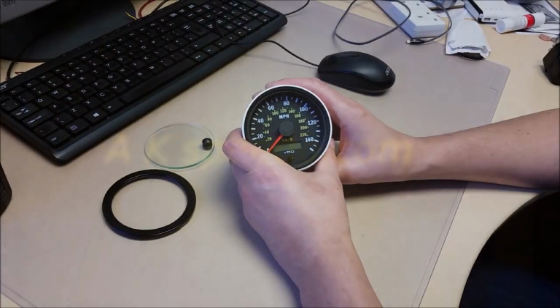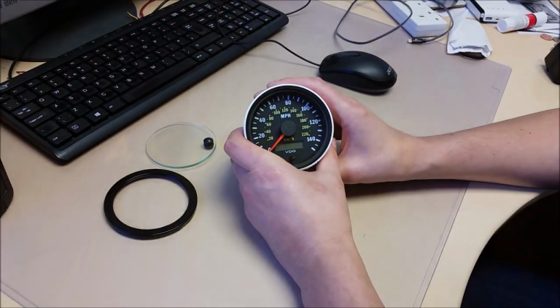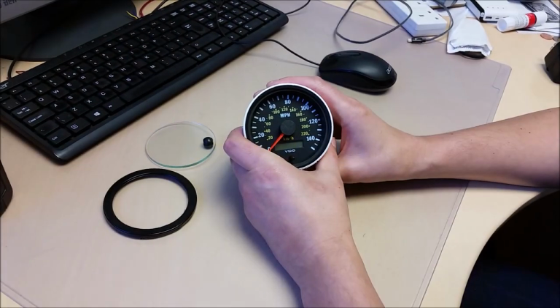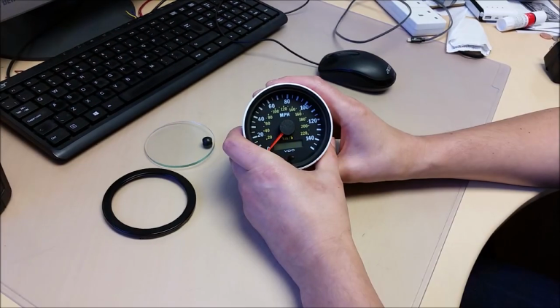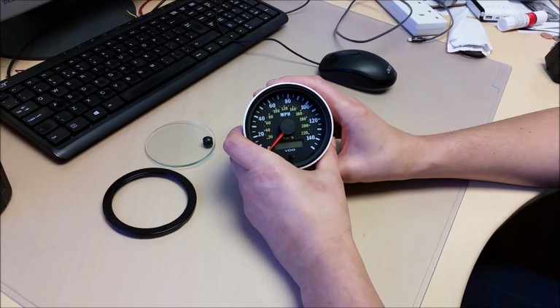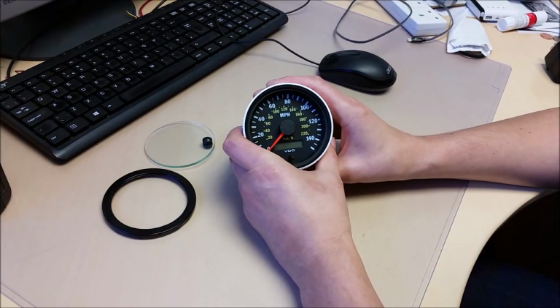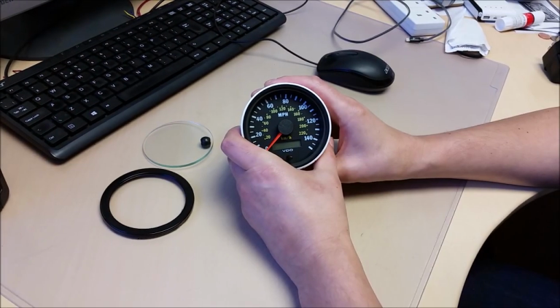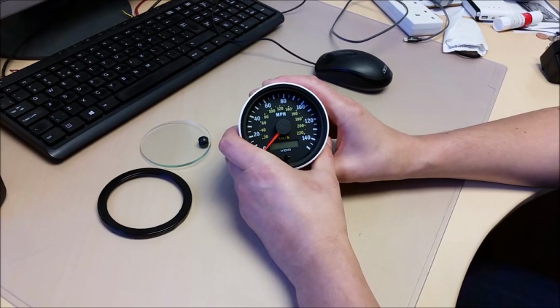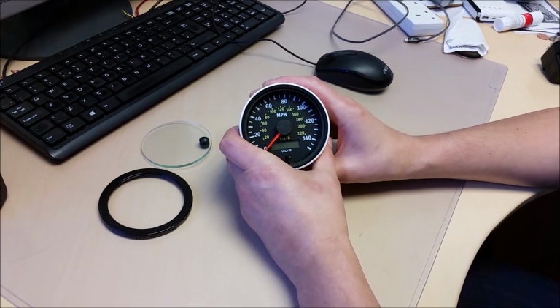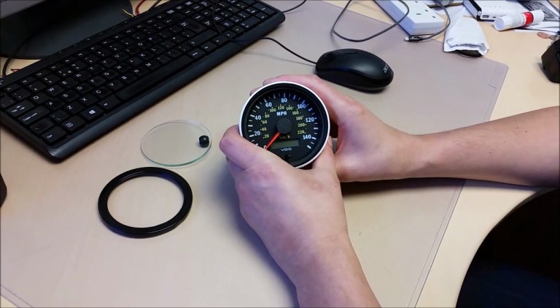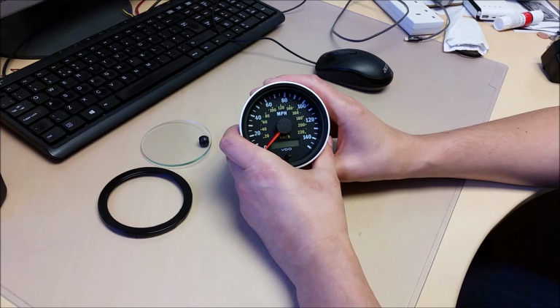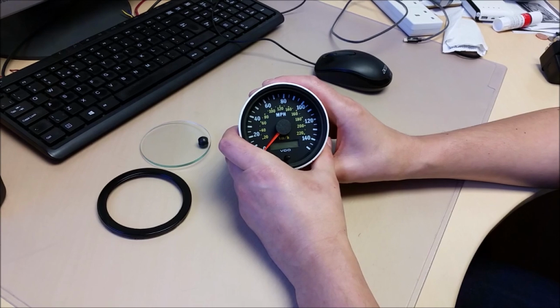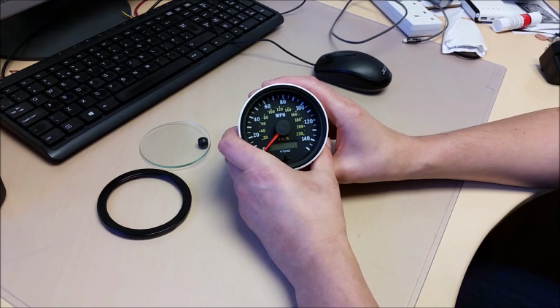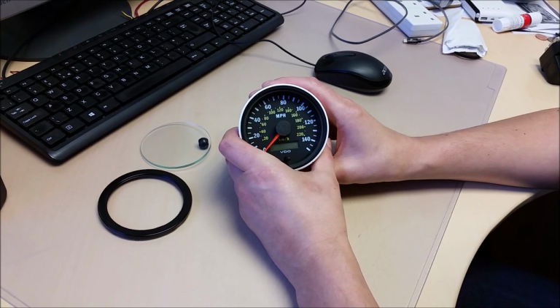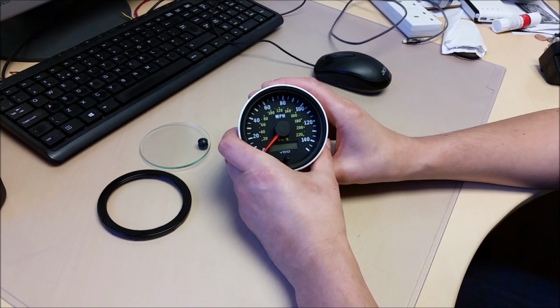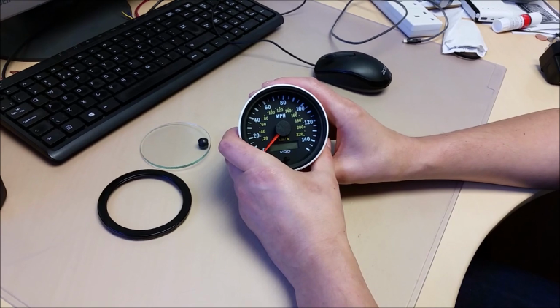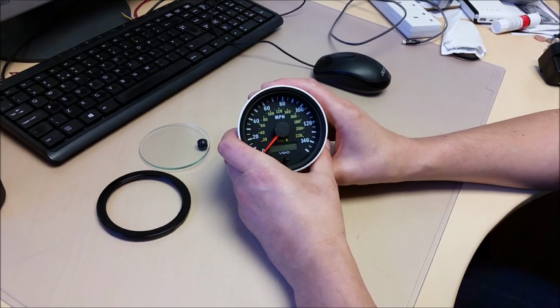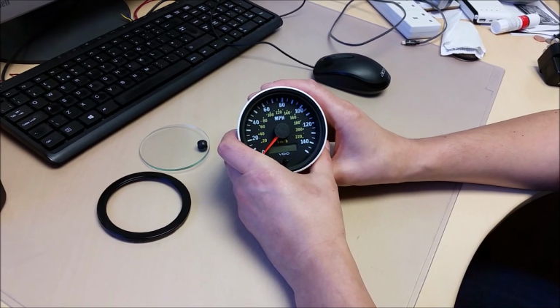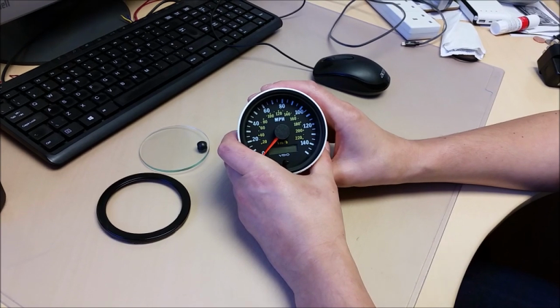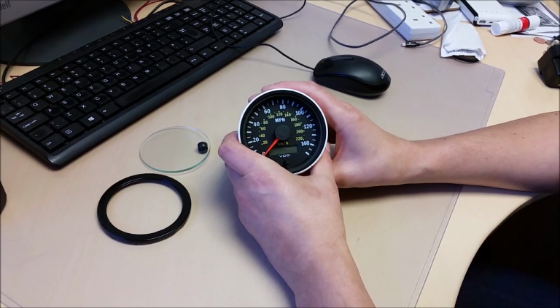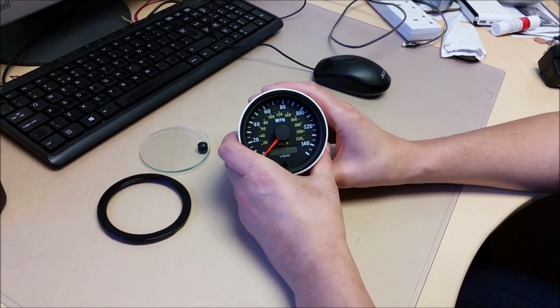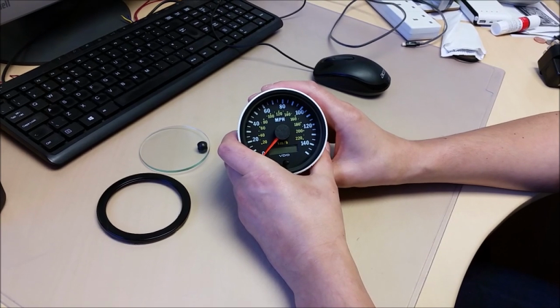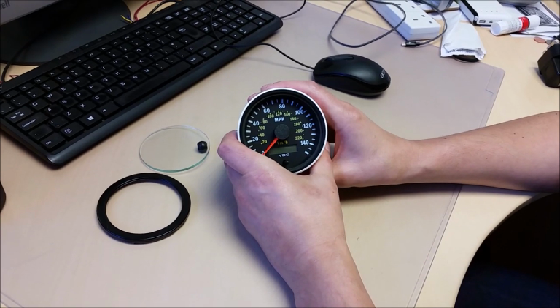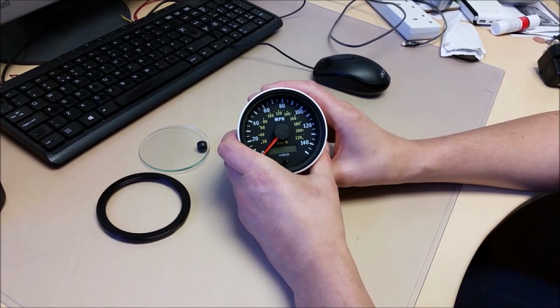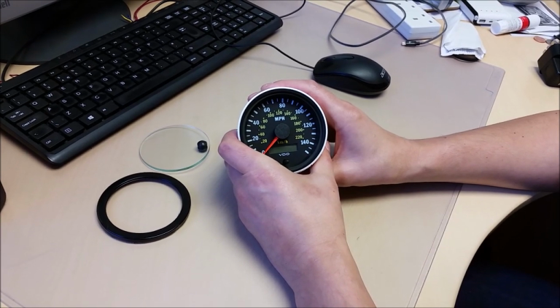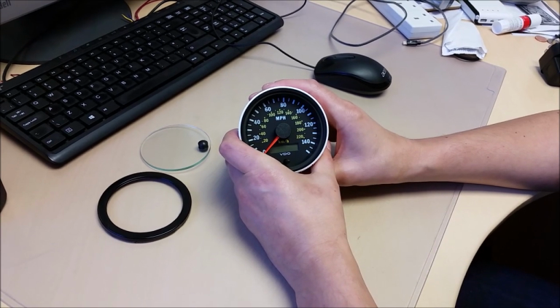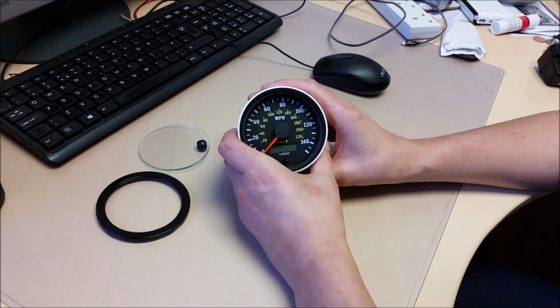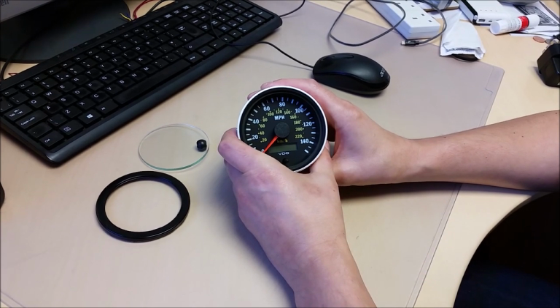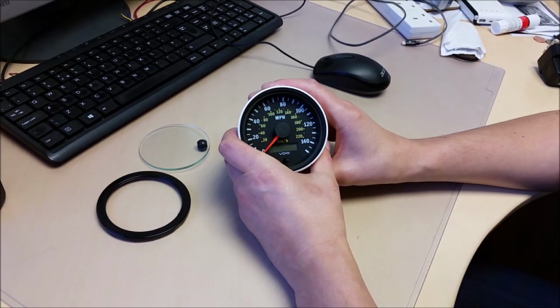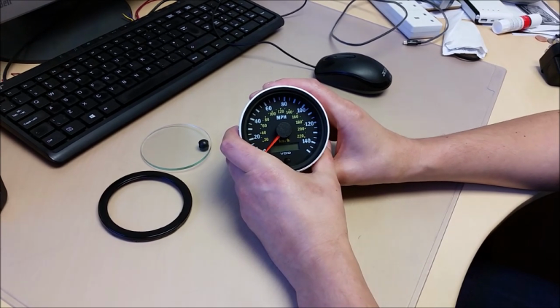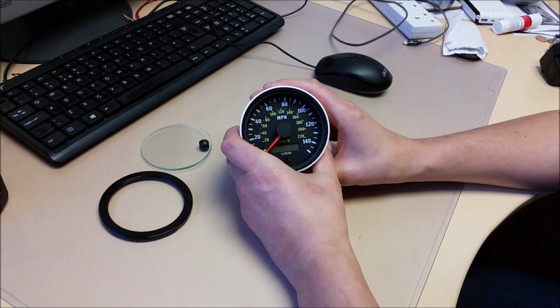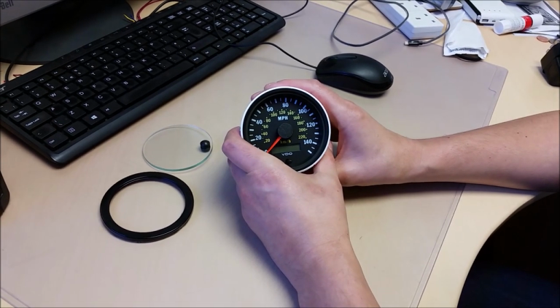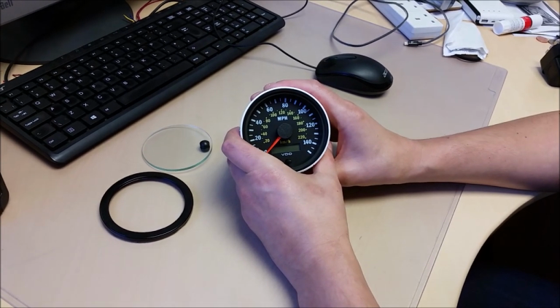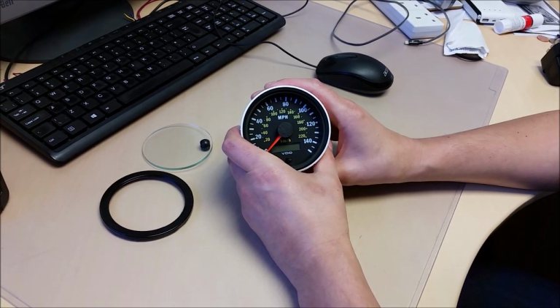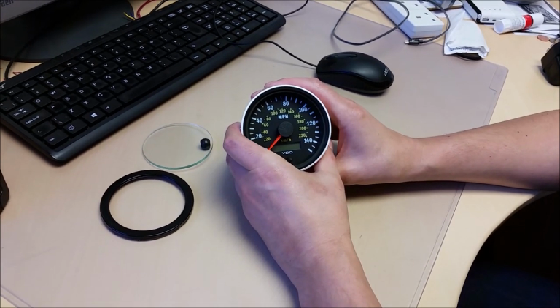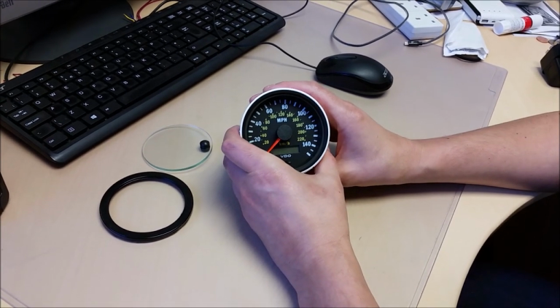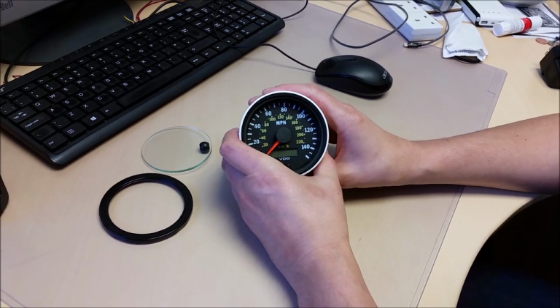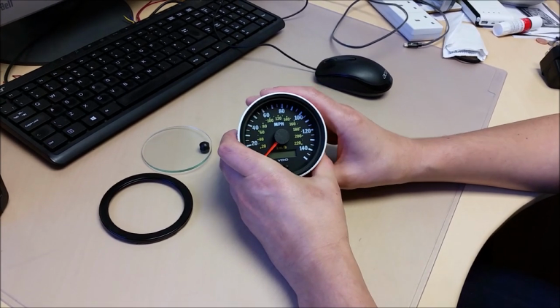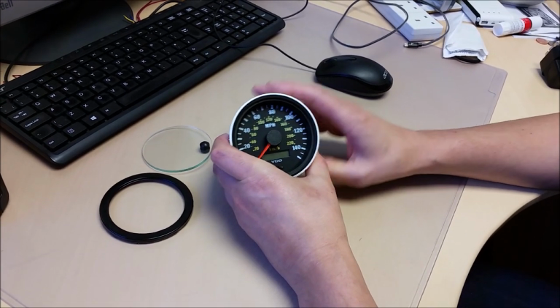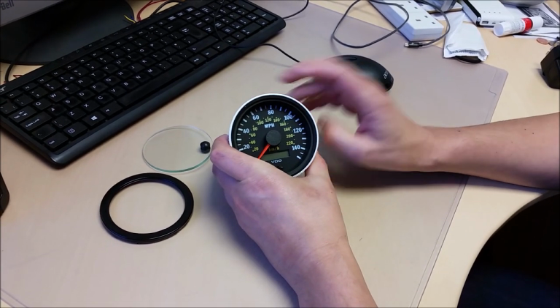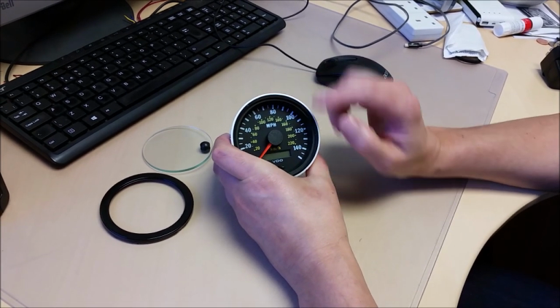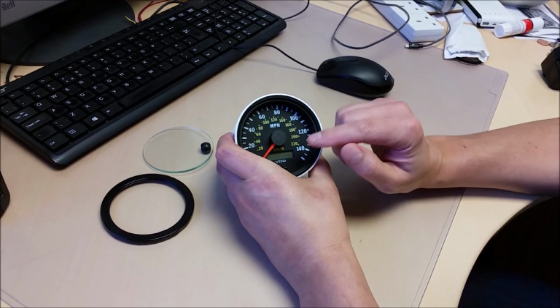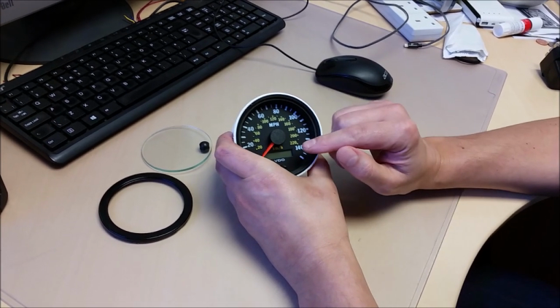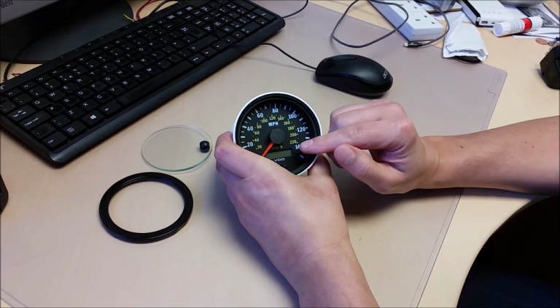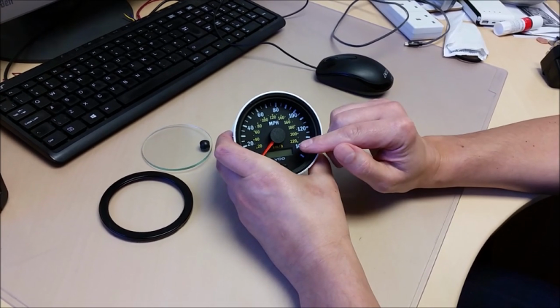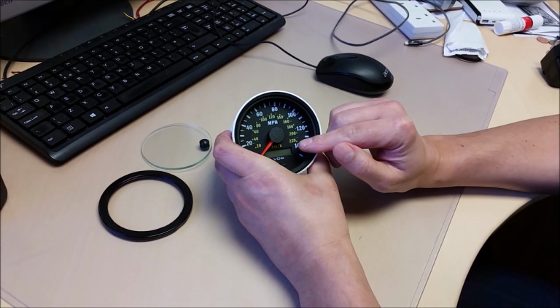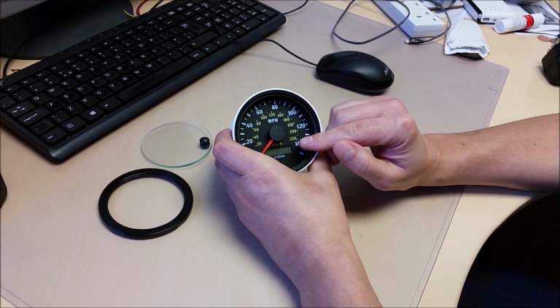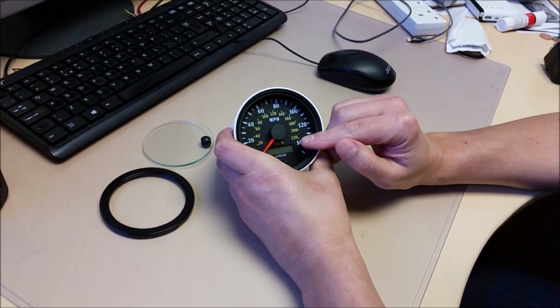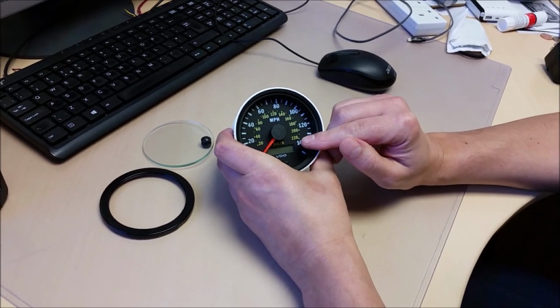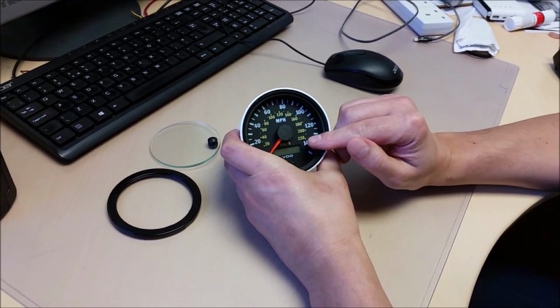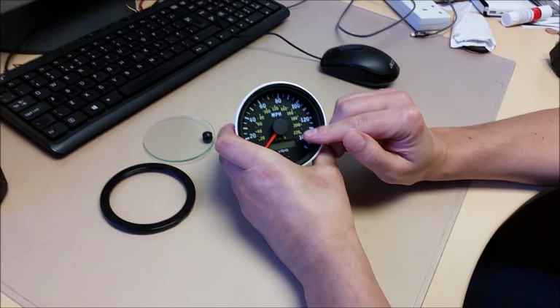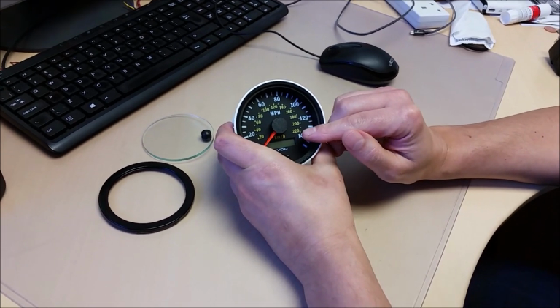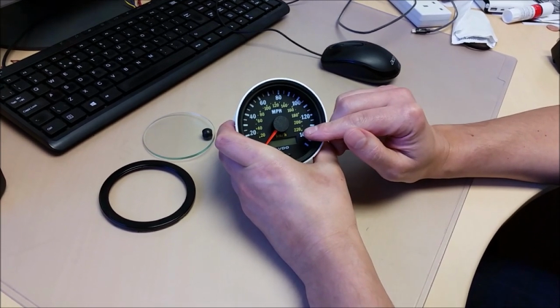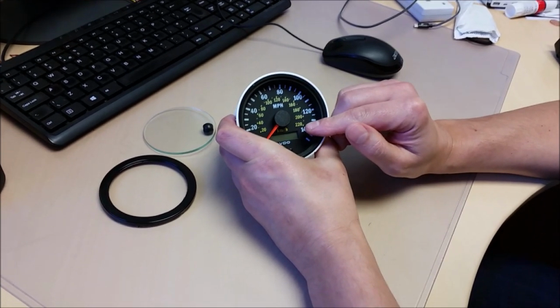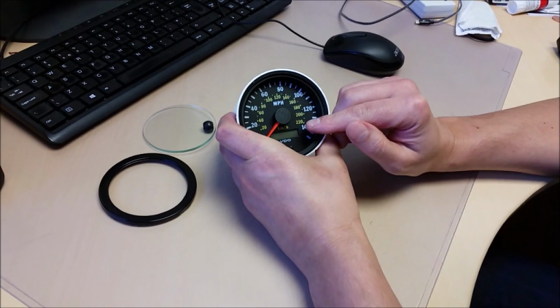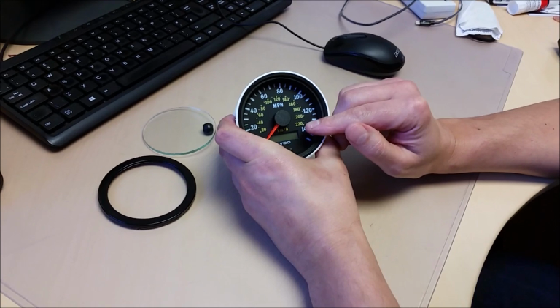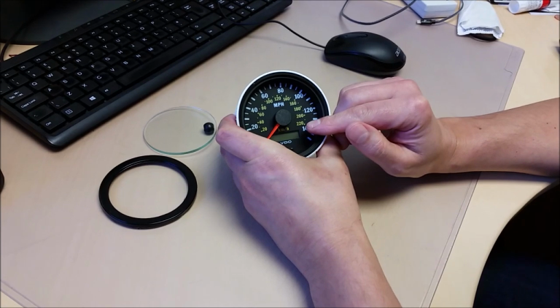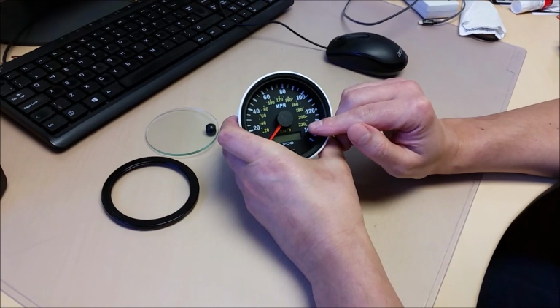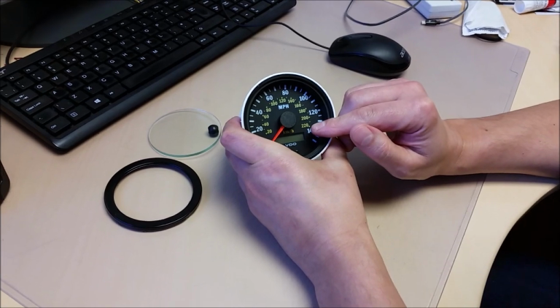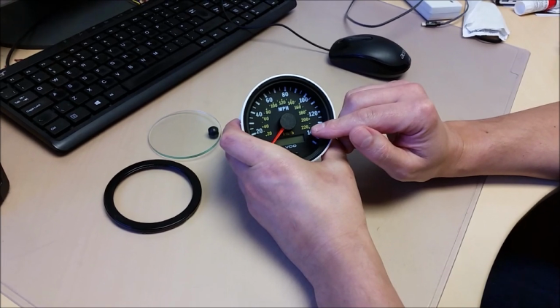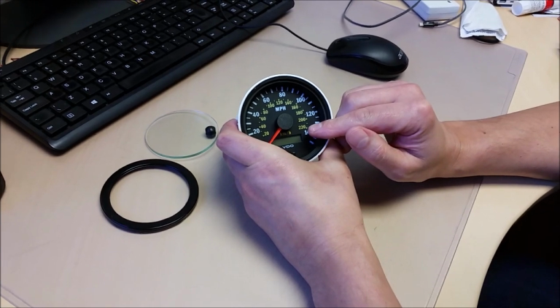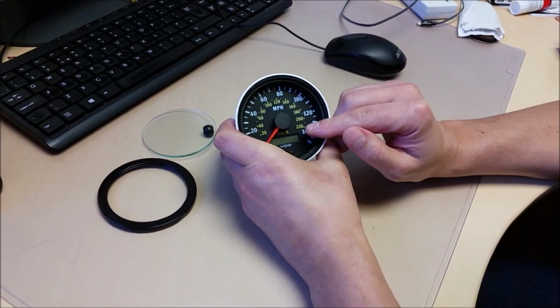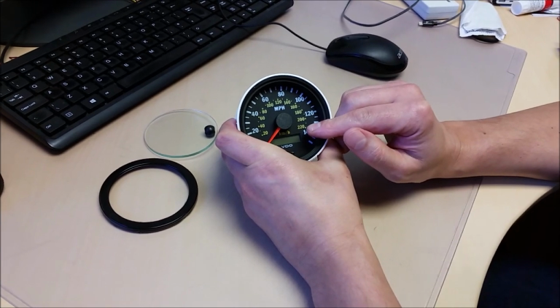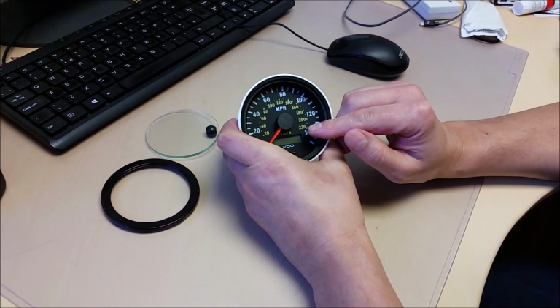We have a Westfield race car track car speedometer with a faulty display.